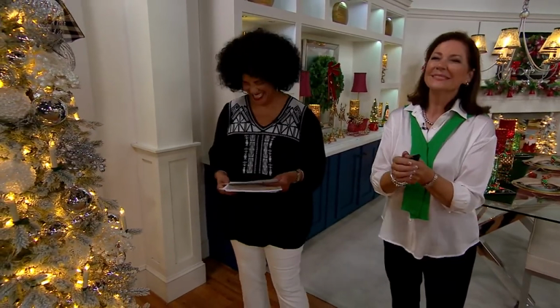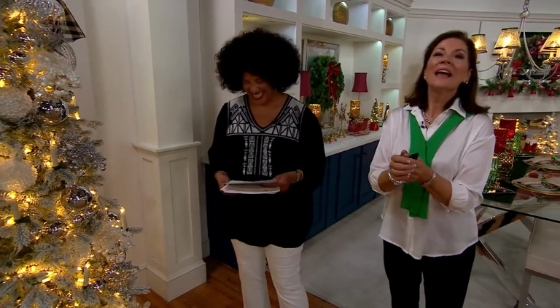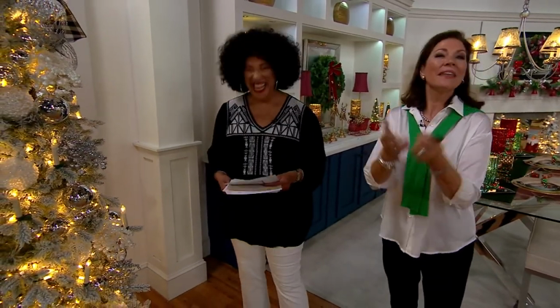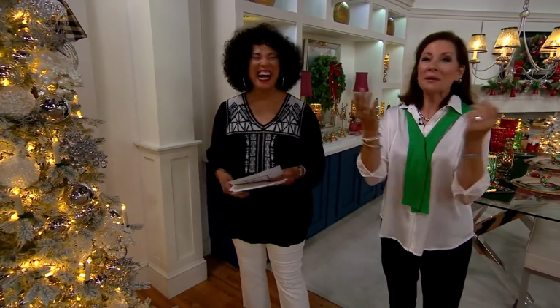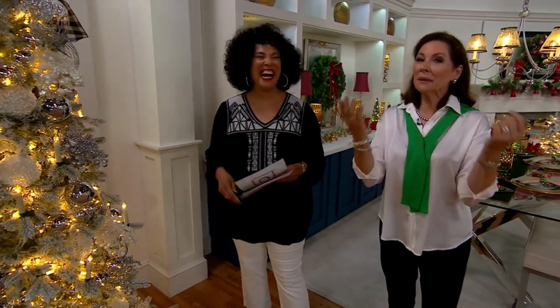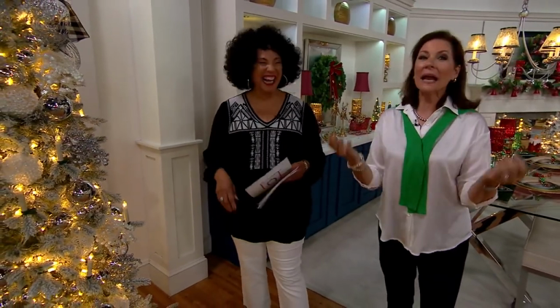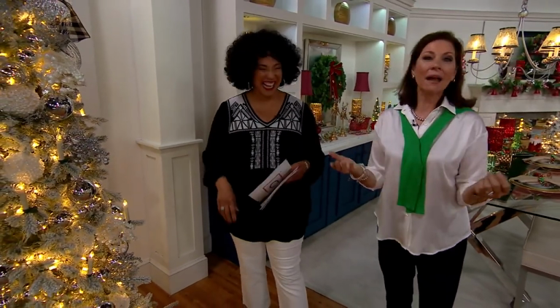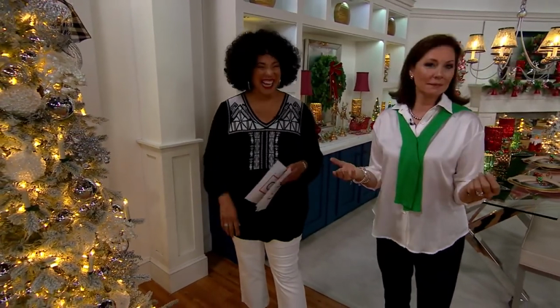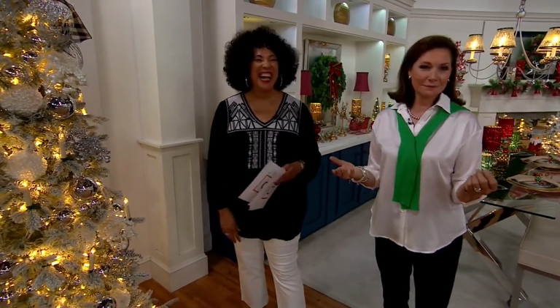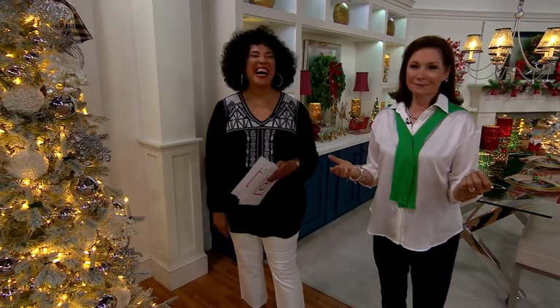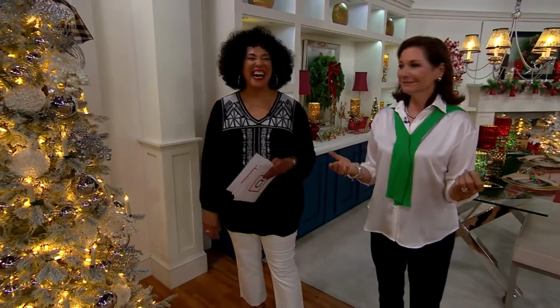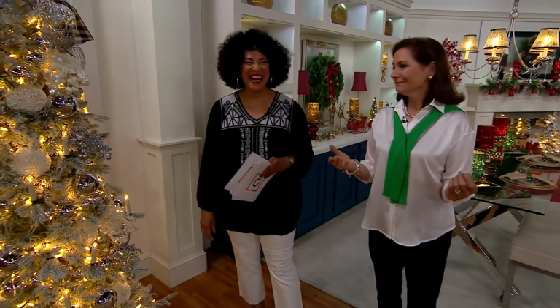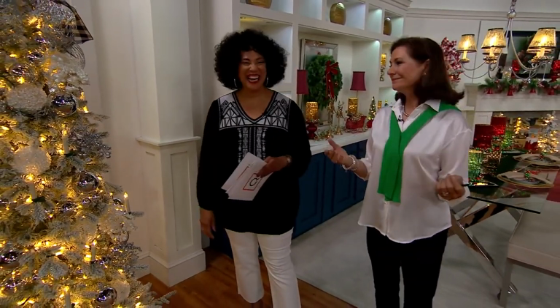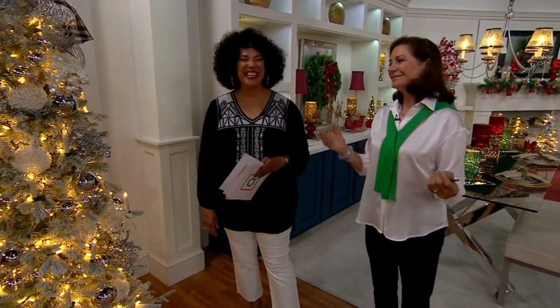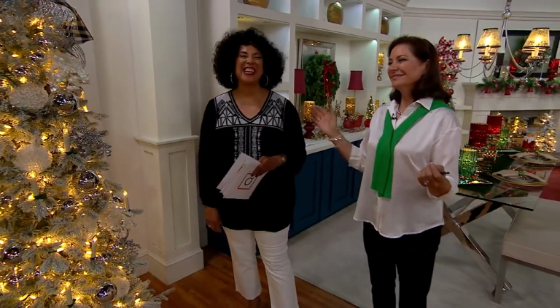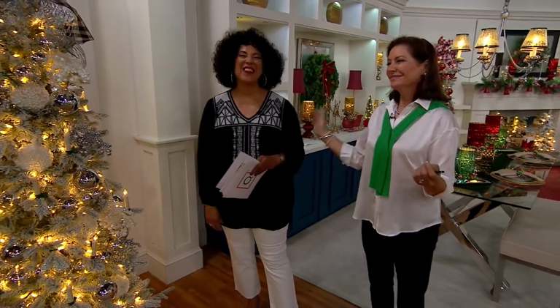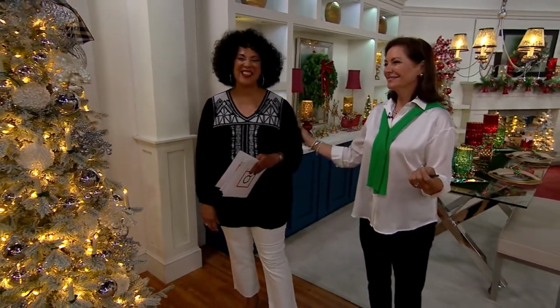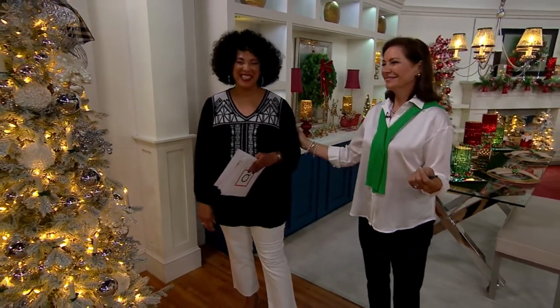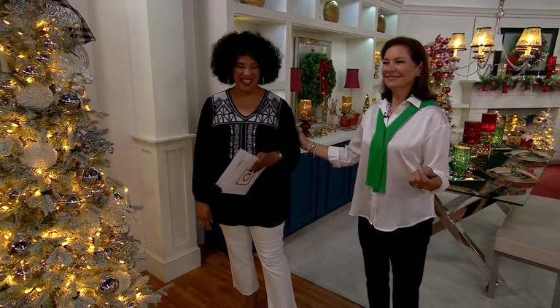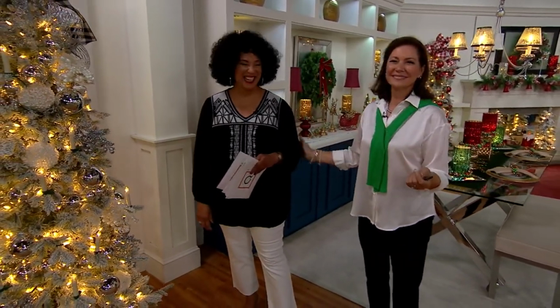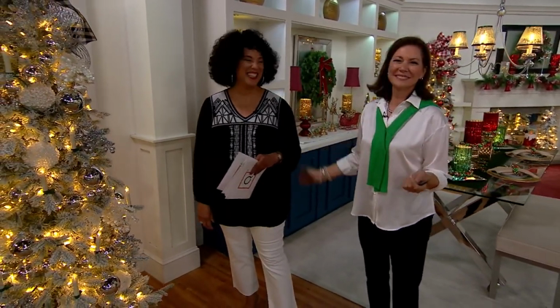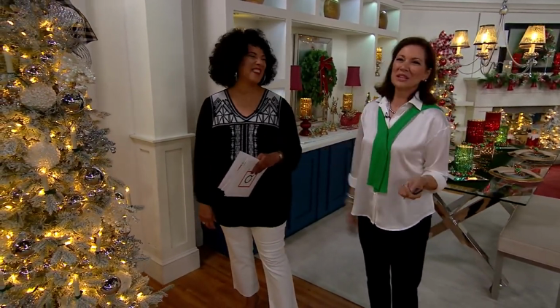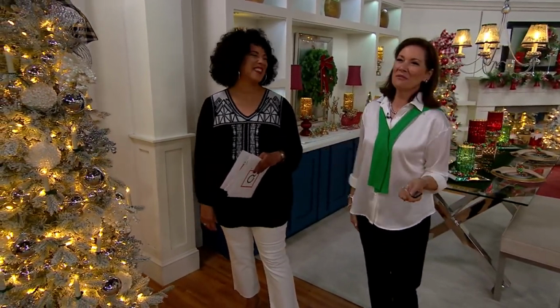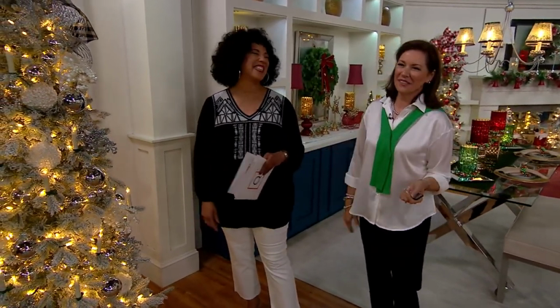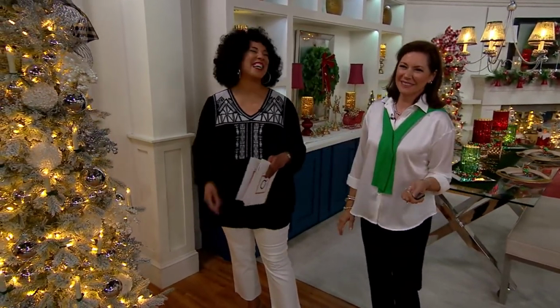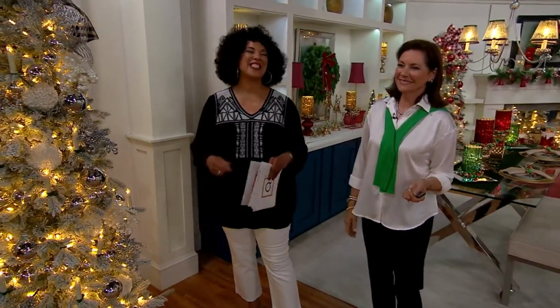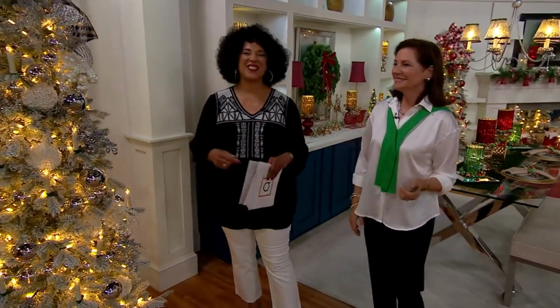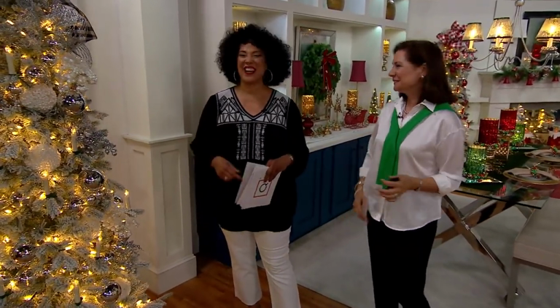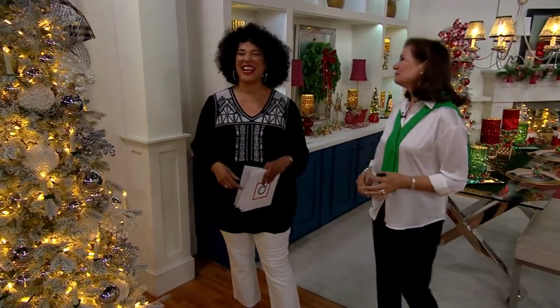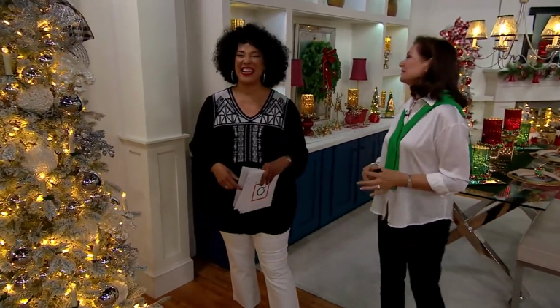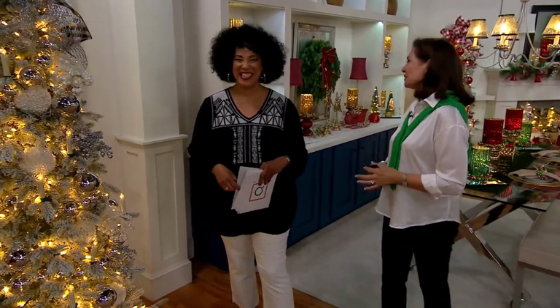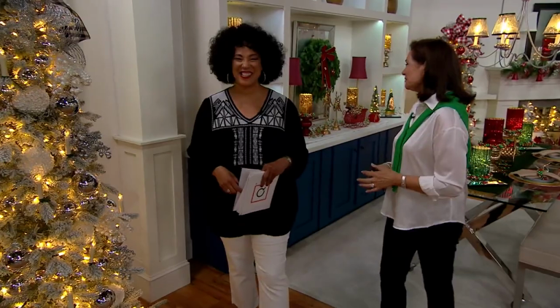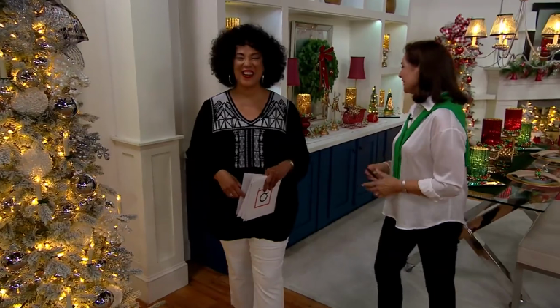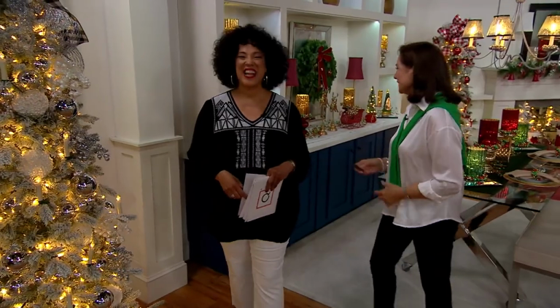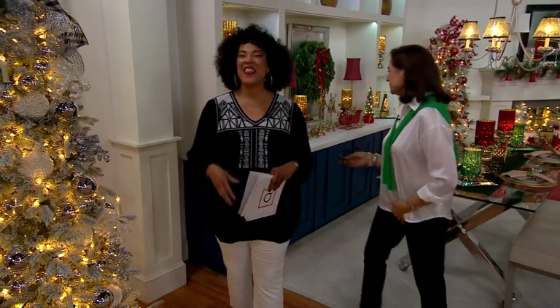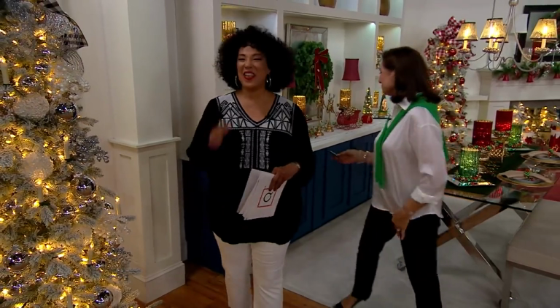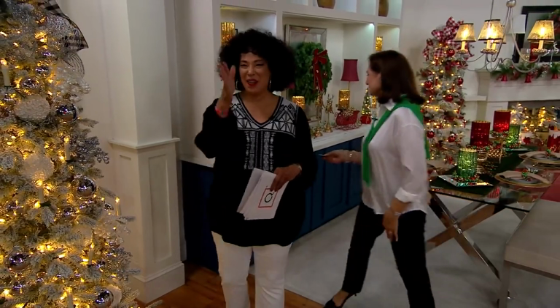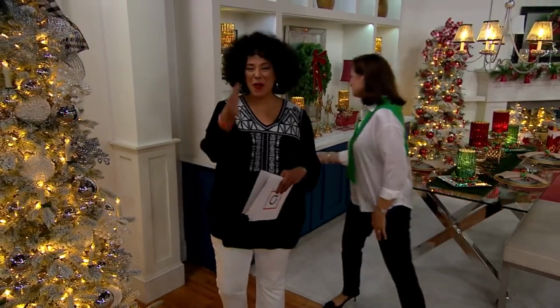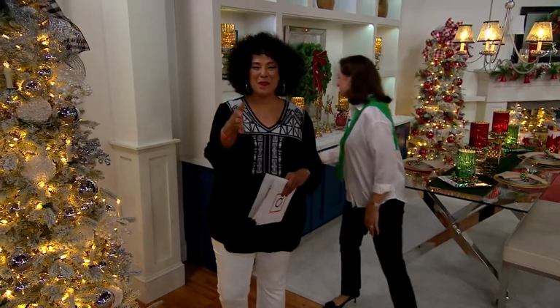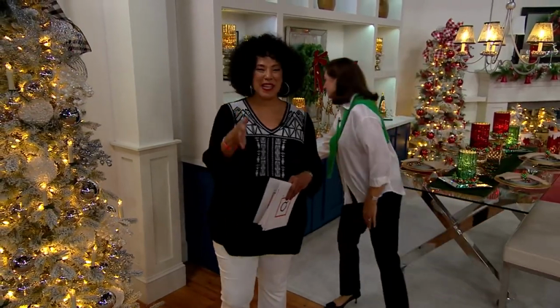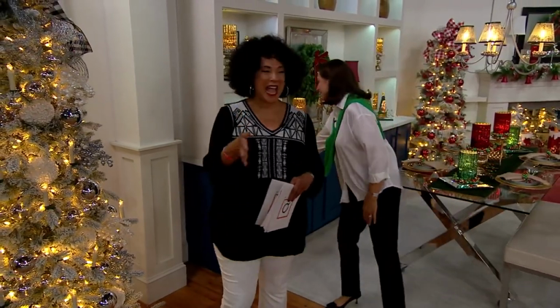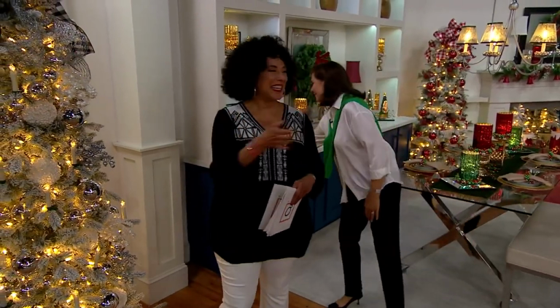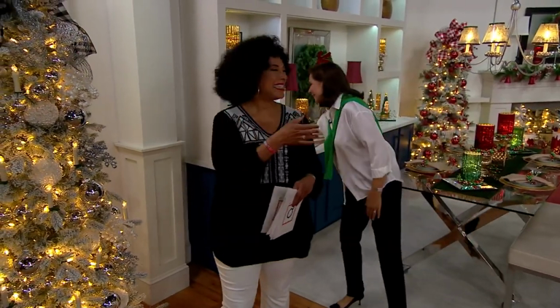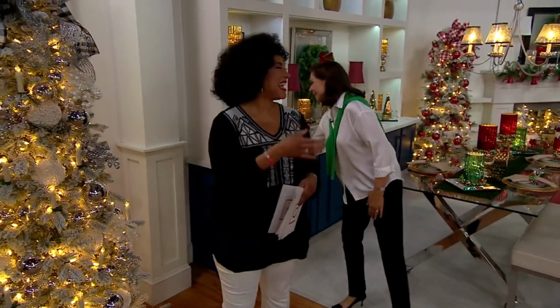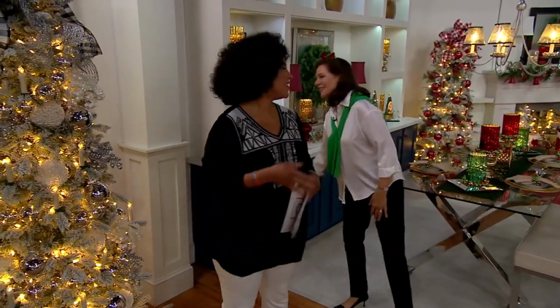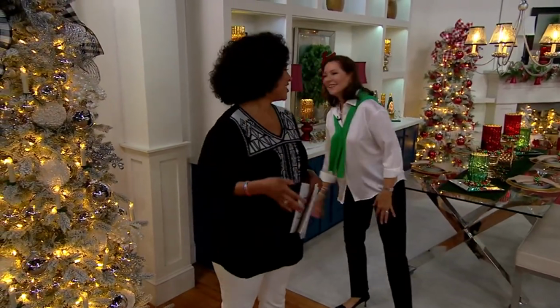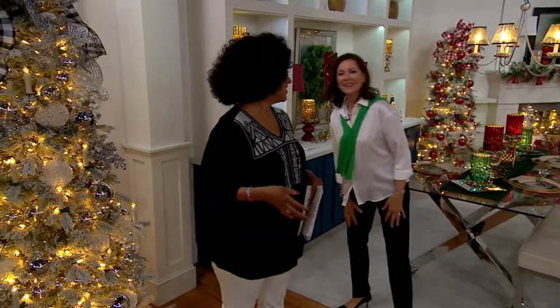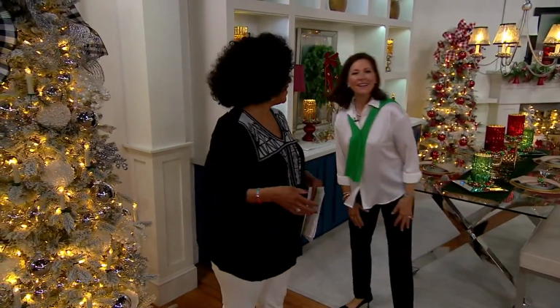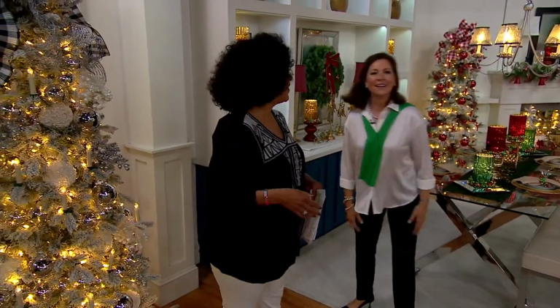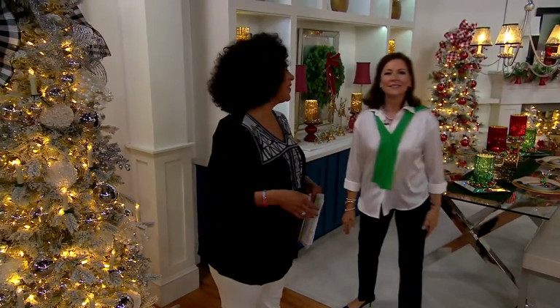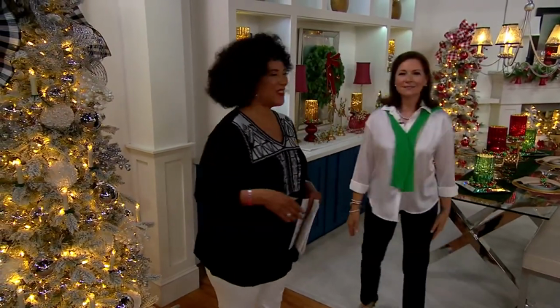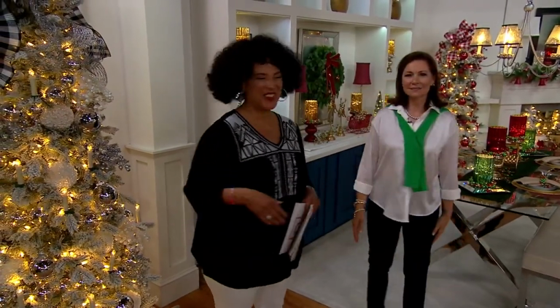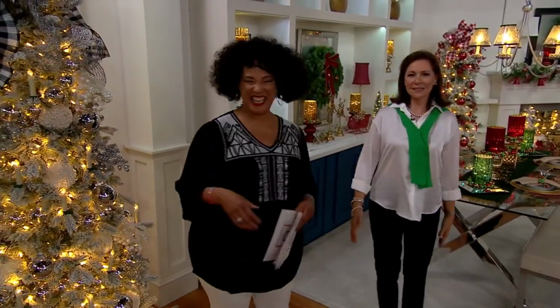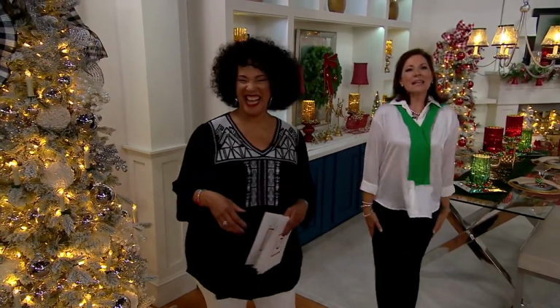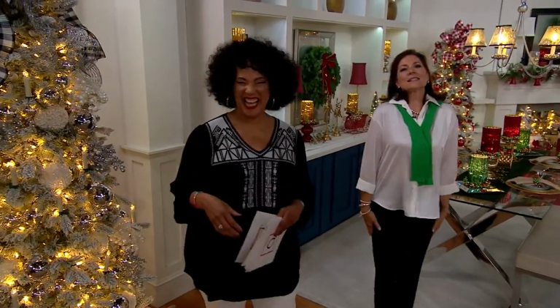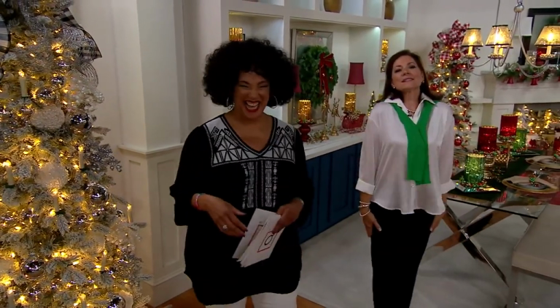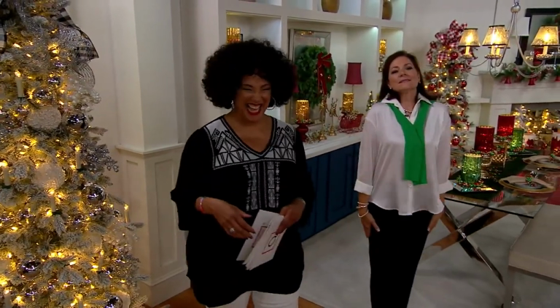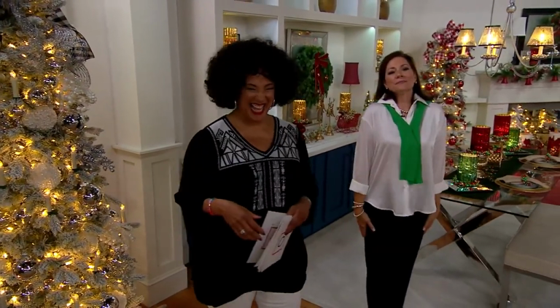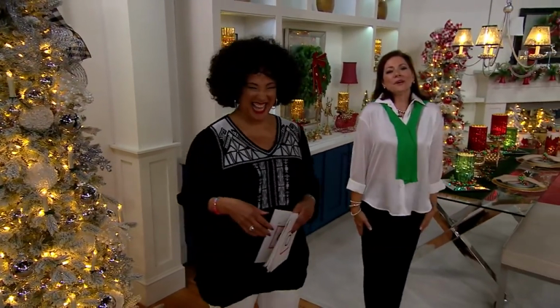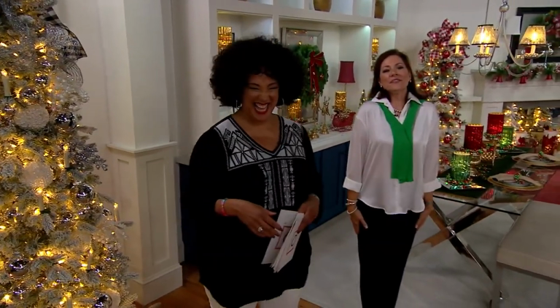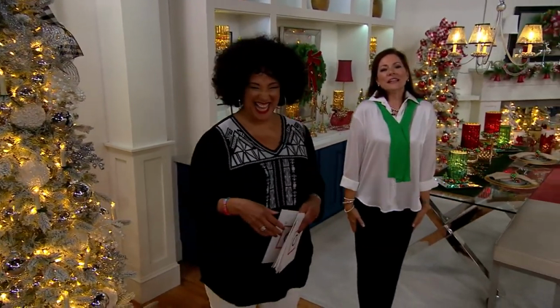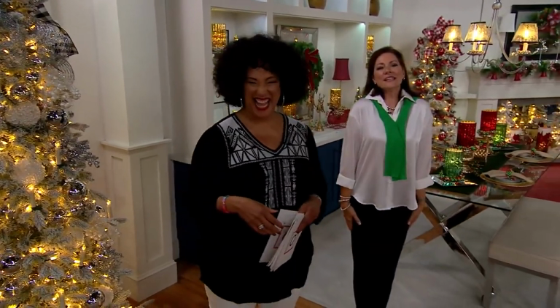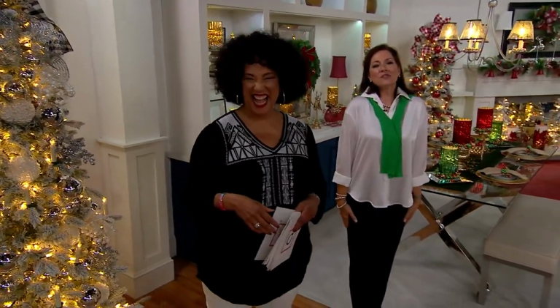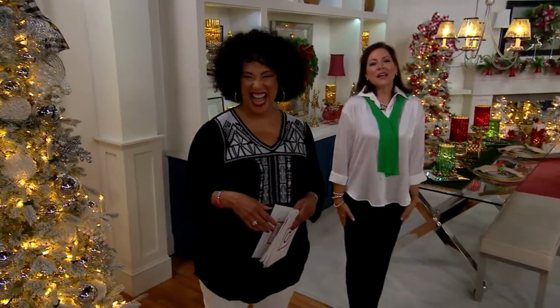Thank me now. I love it. That's great — so fun. They'll all be at attention, perfectly straight.